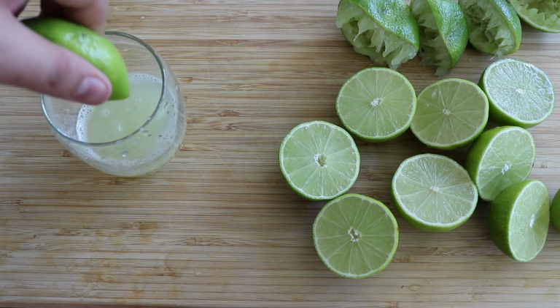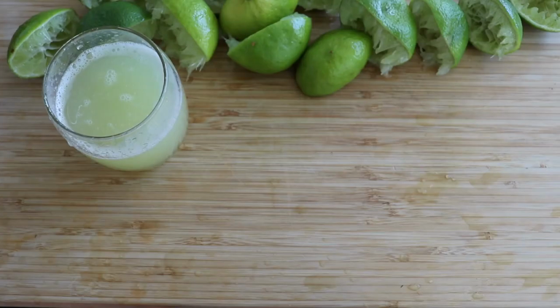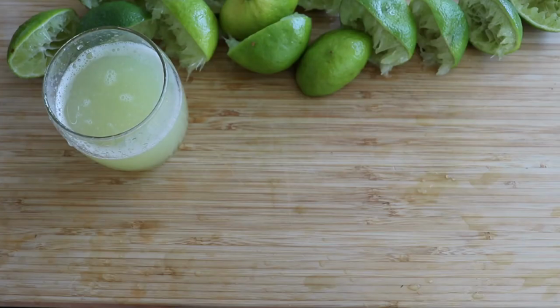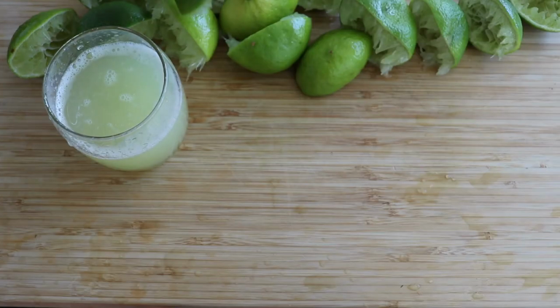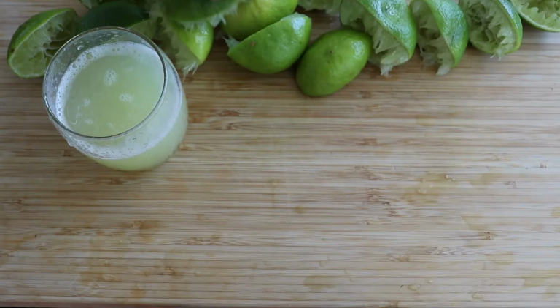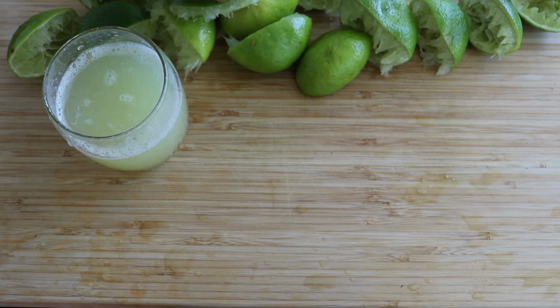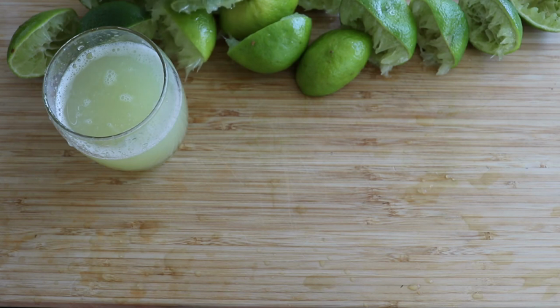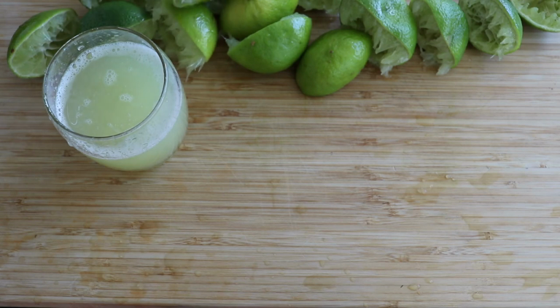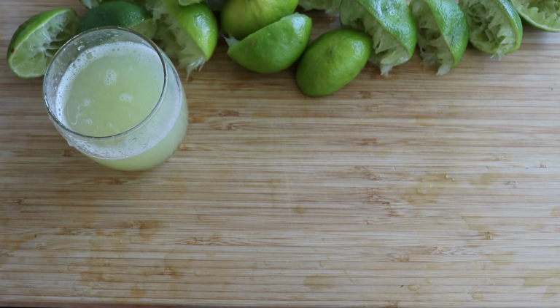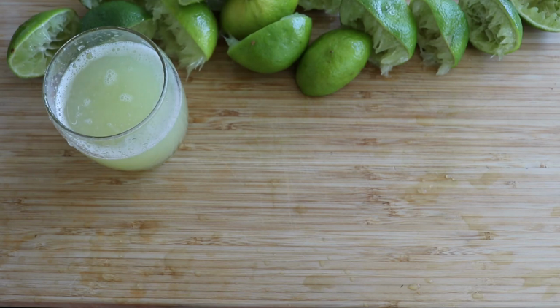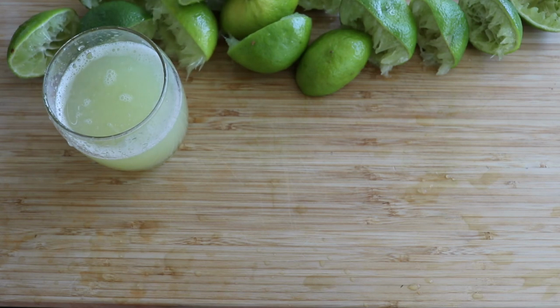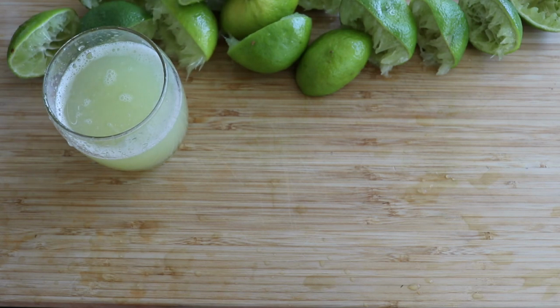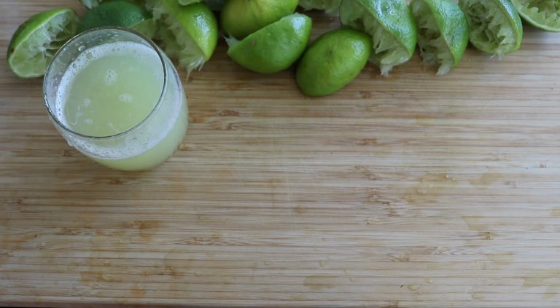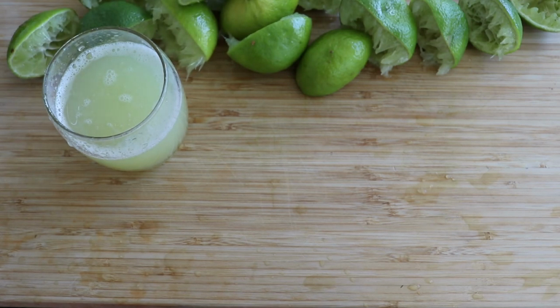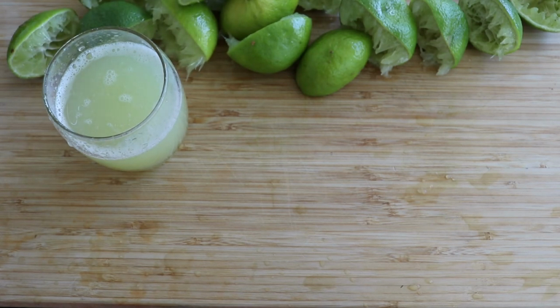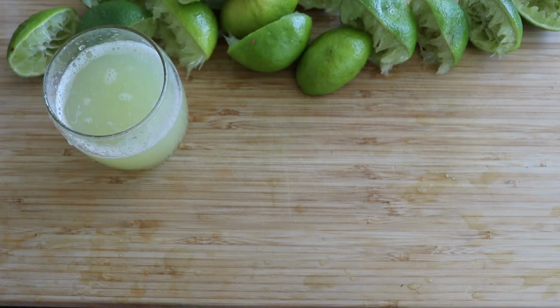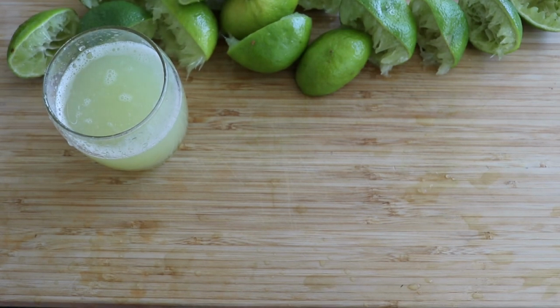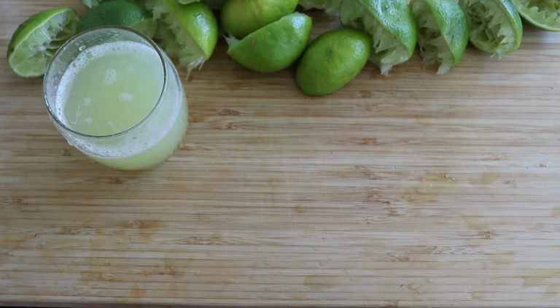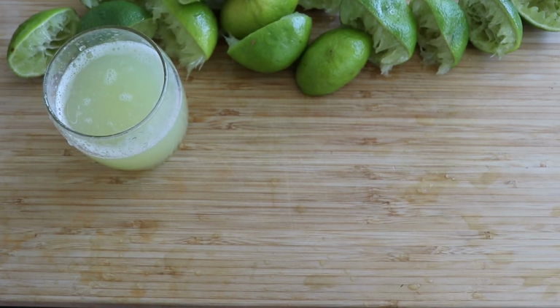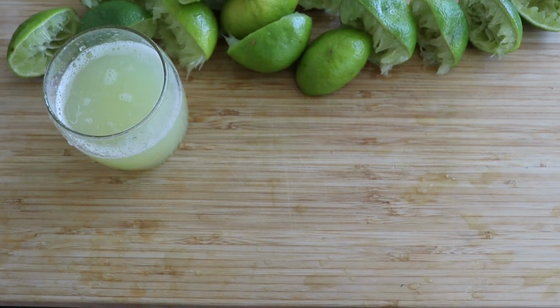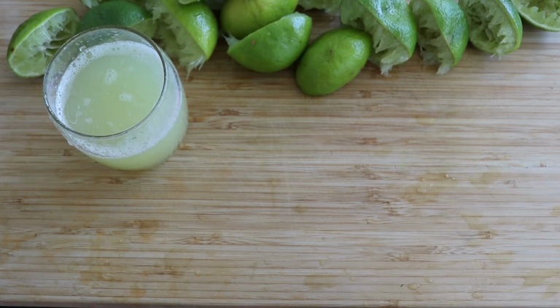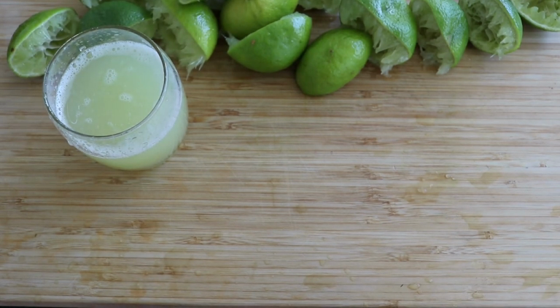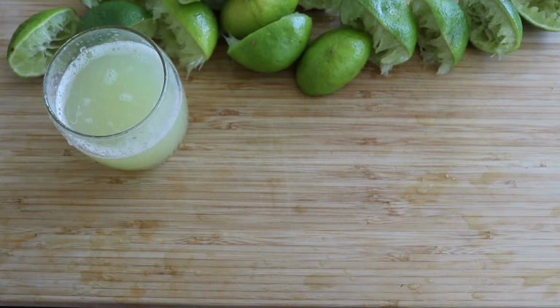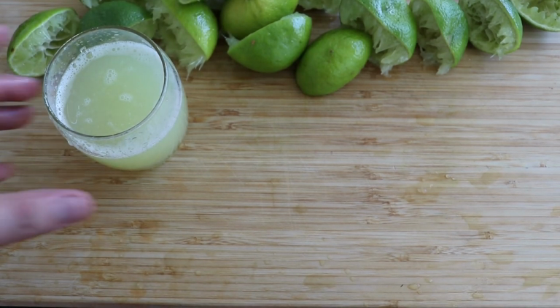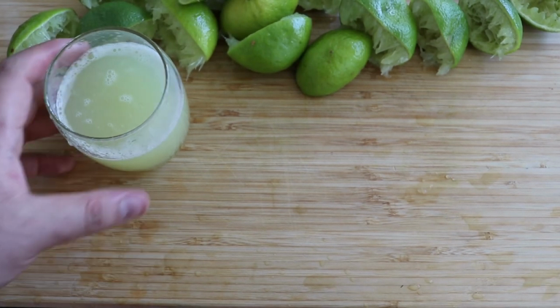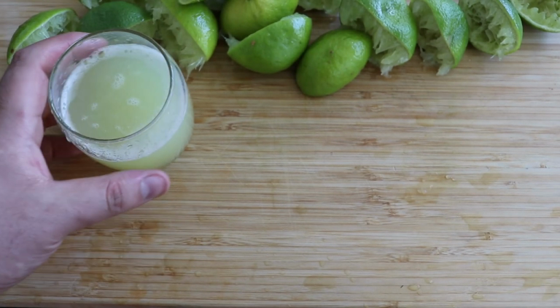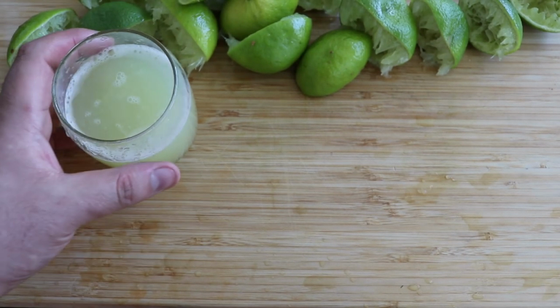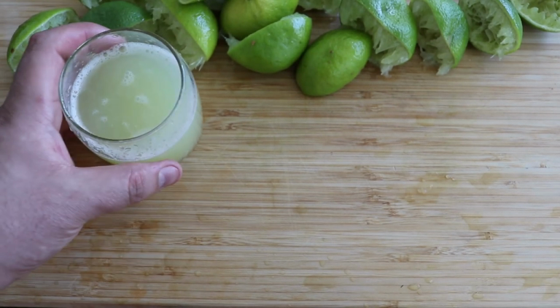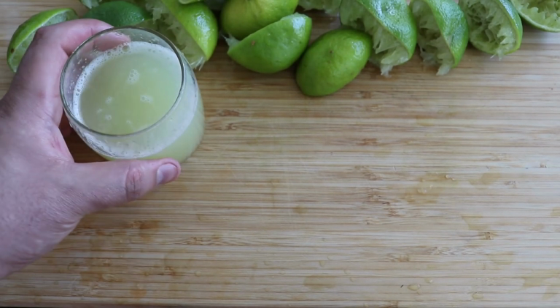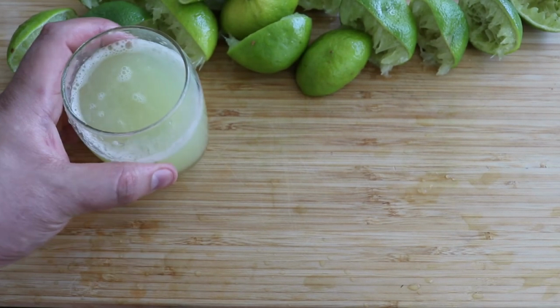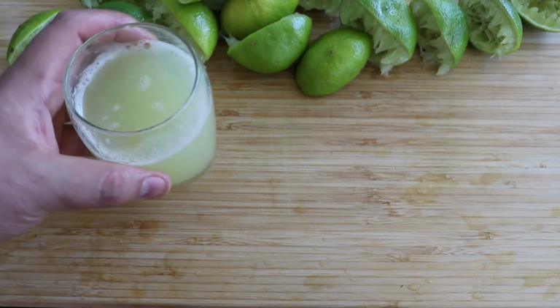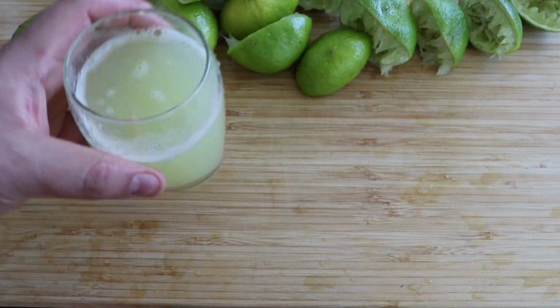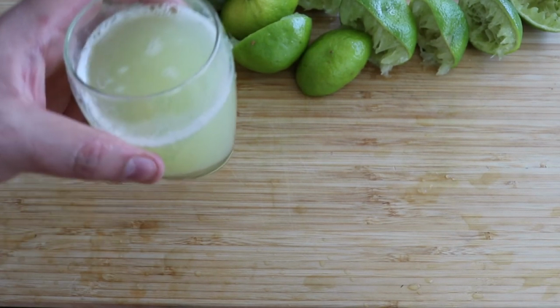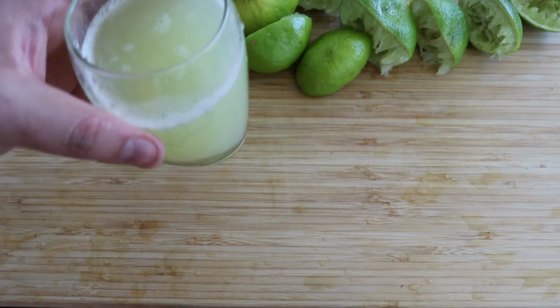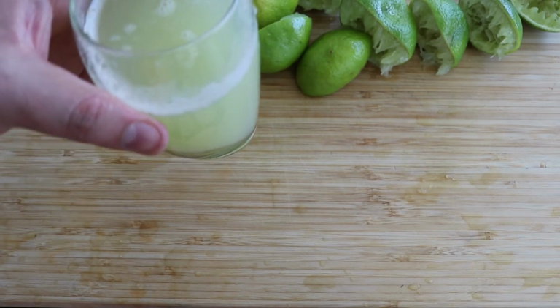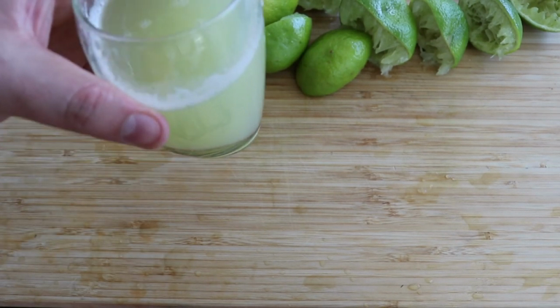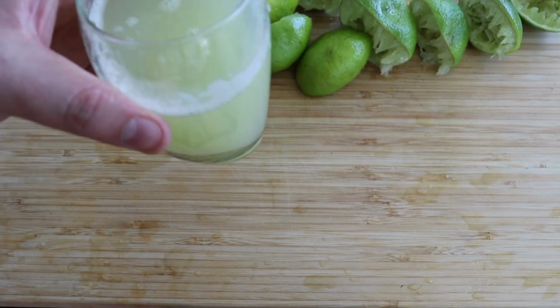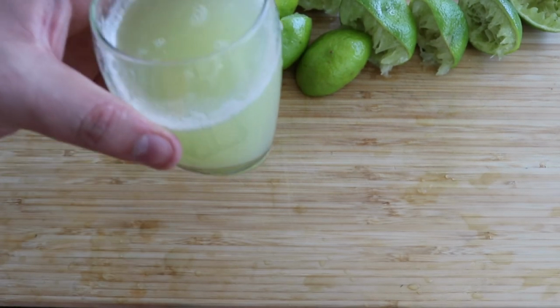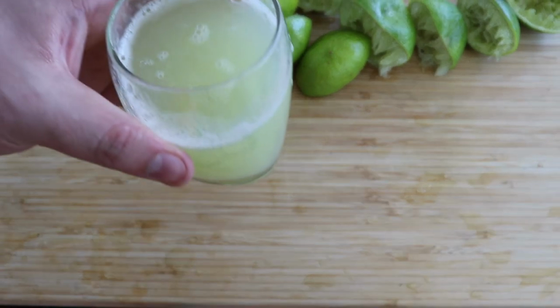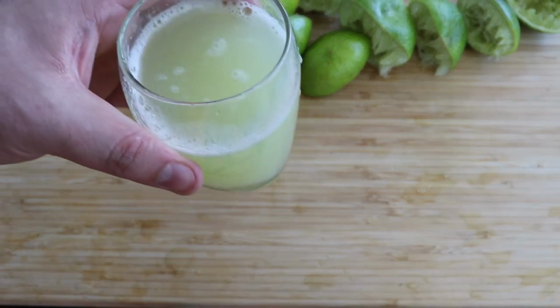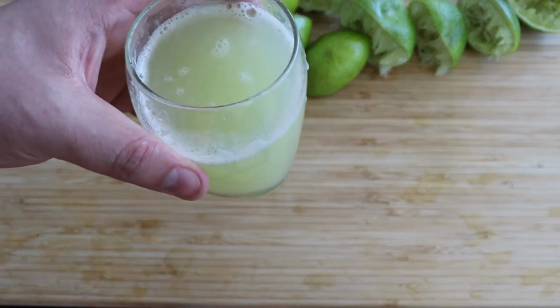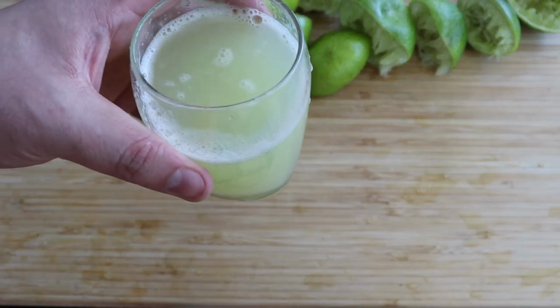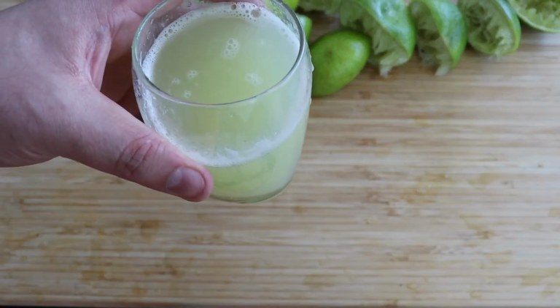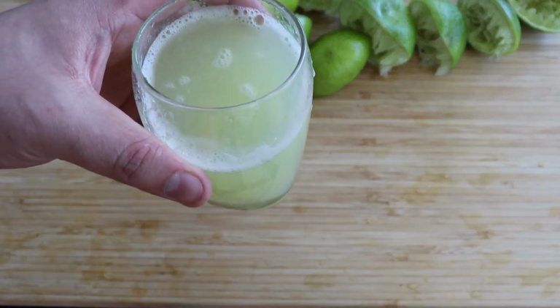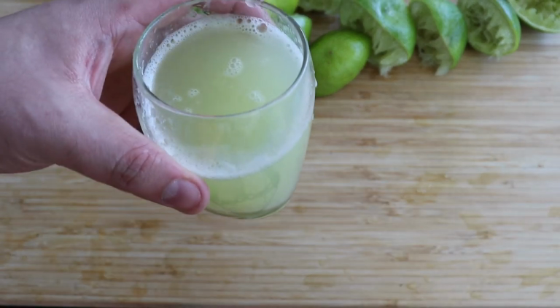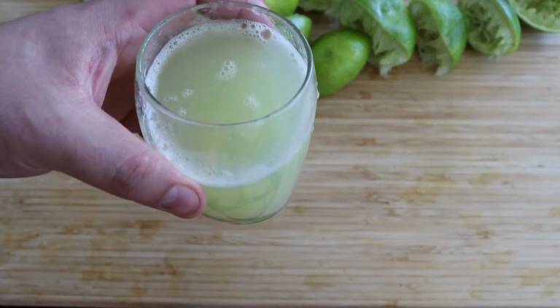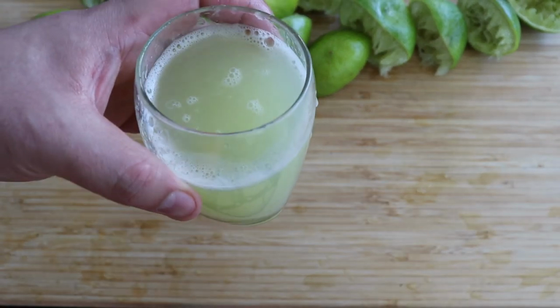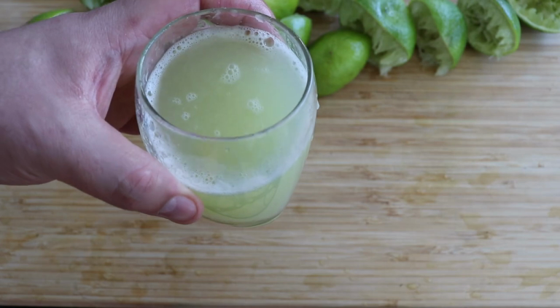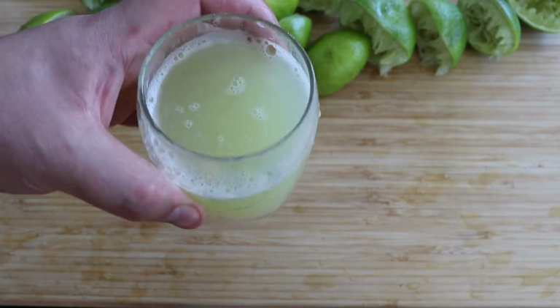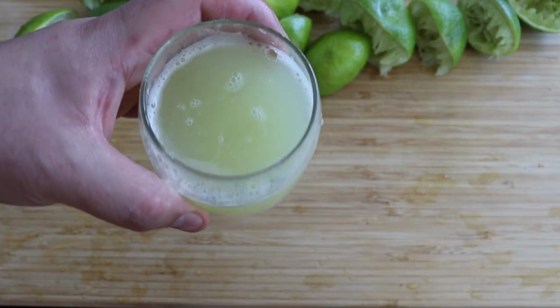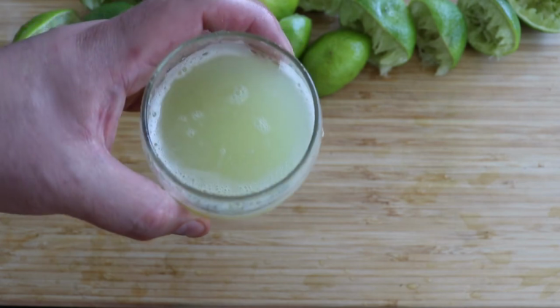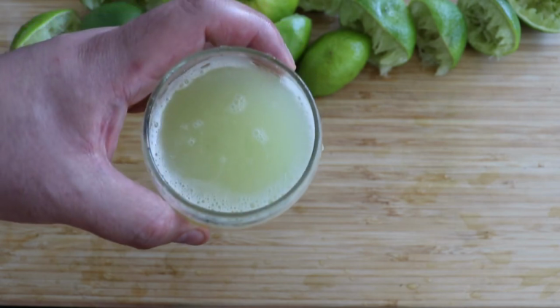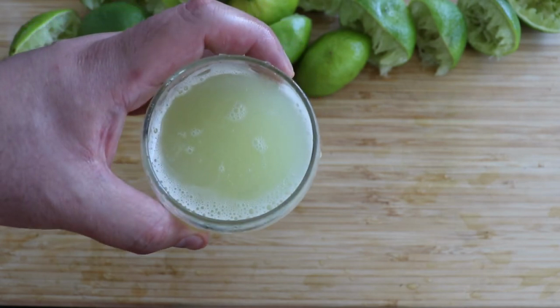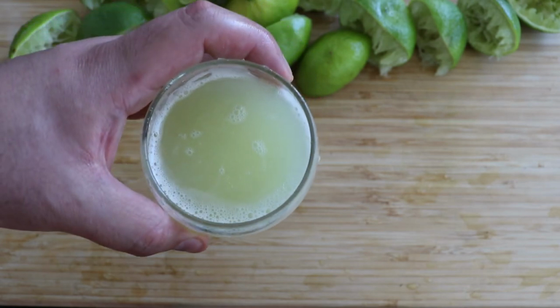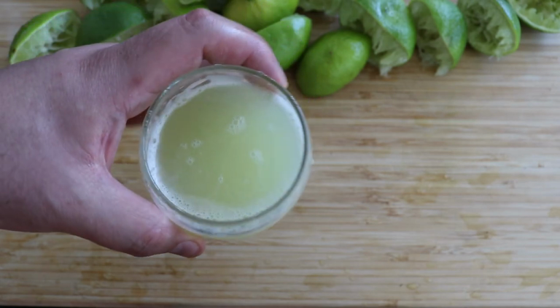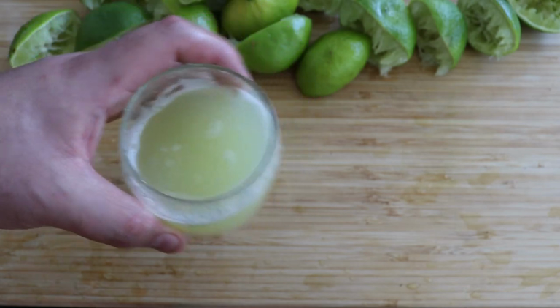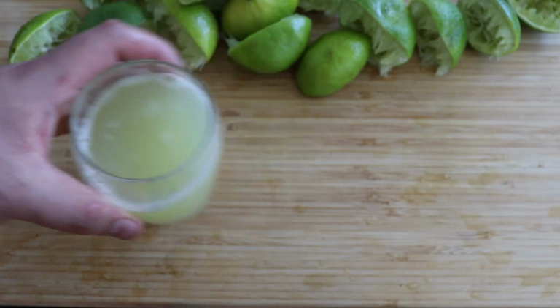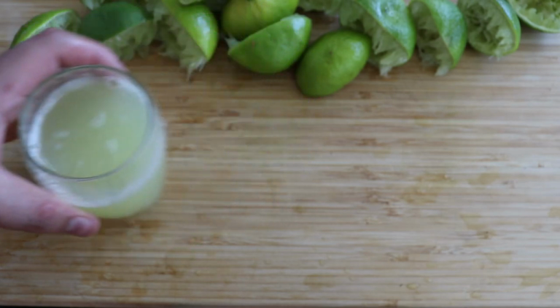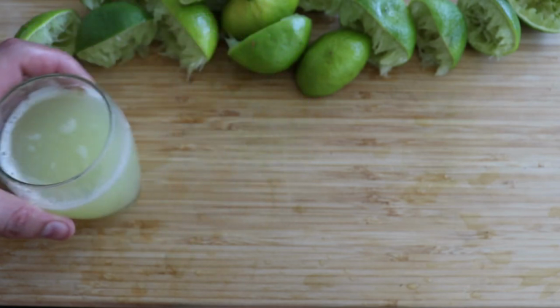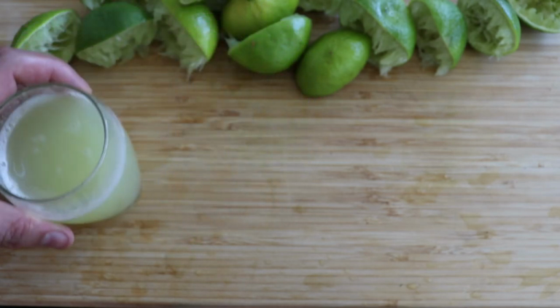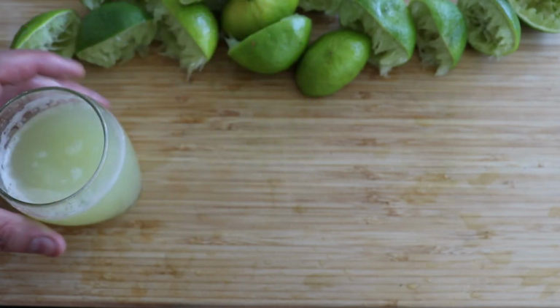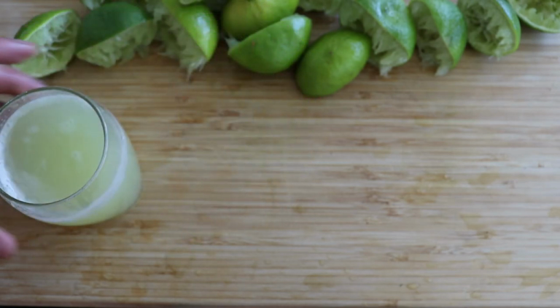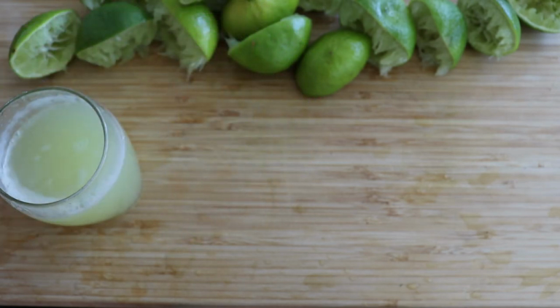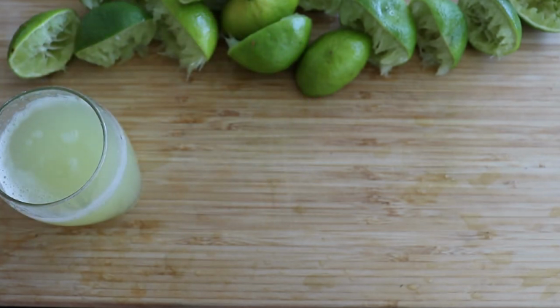After squeezing all my limes I have about two thirds of a small glass and this should be enough, so I'm going to put it away and start with the fish.